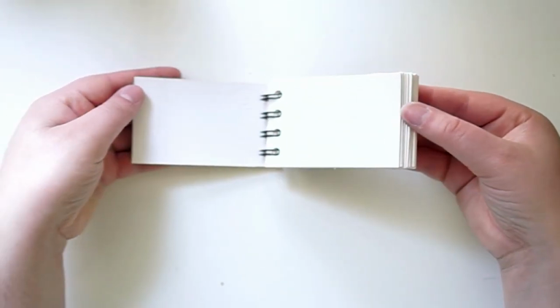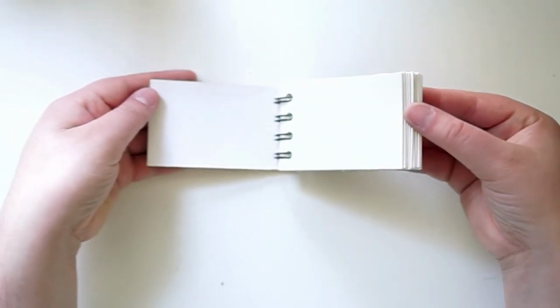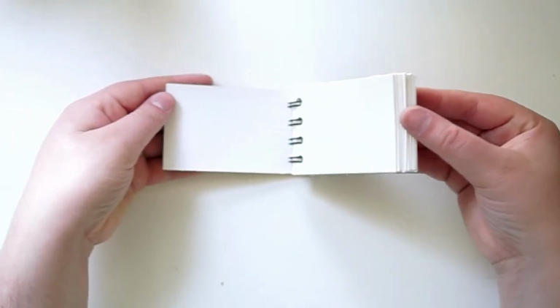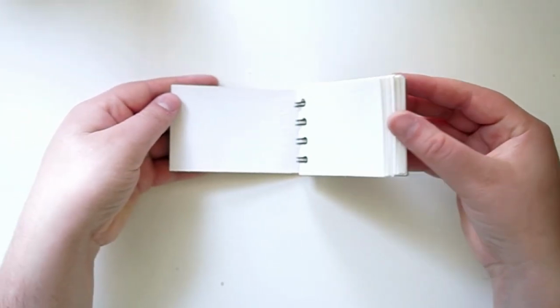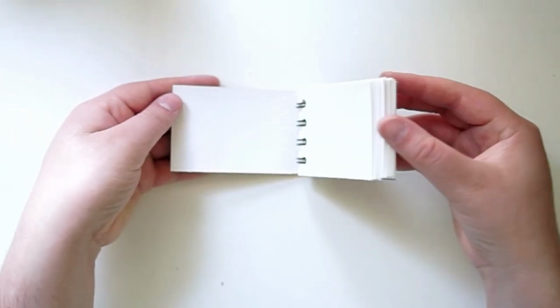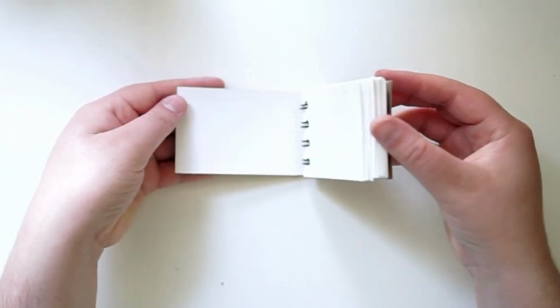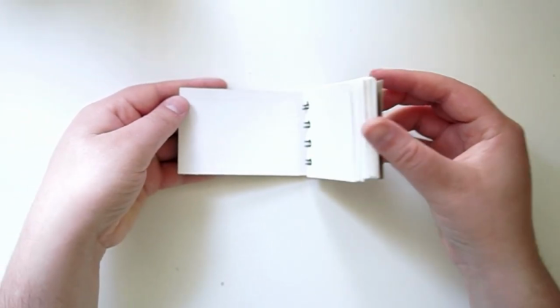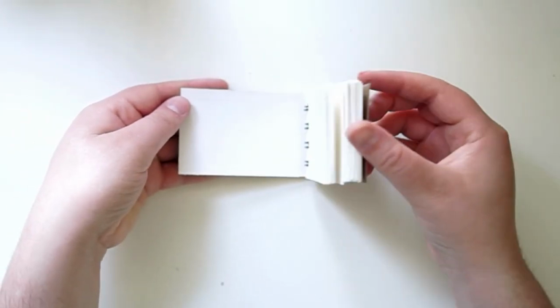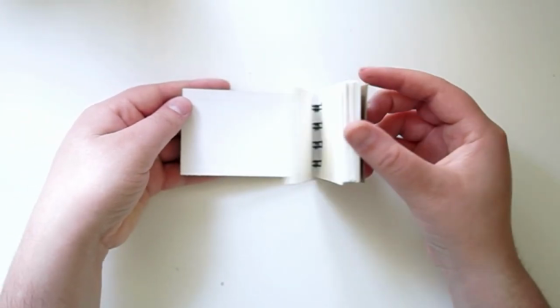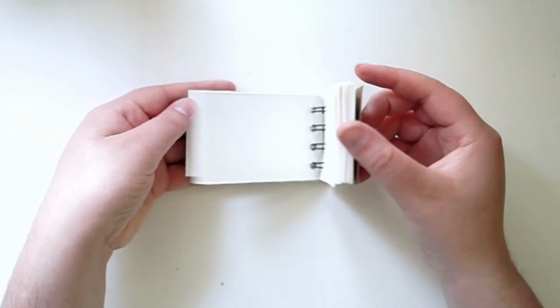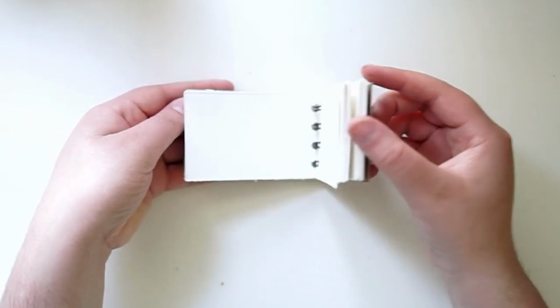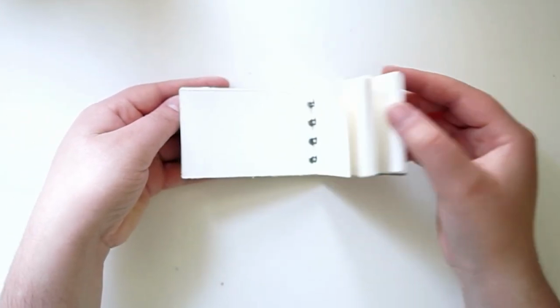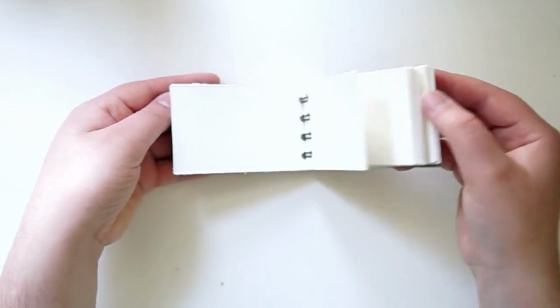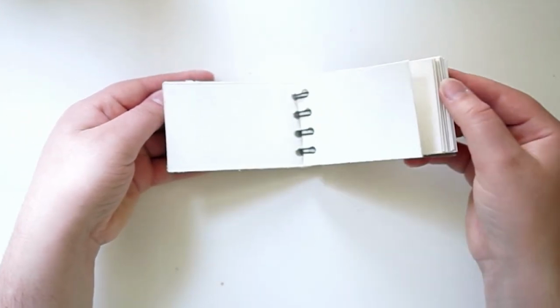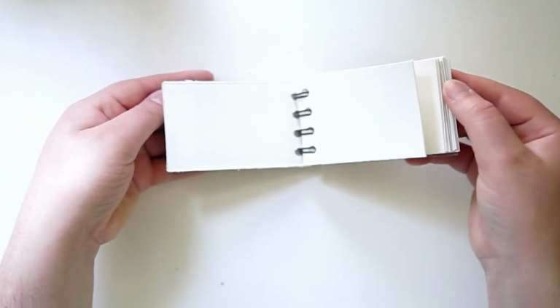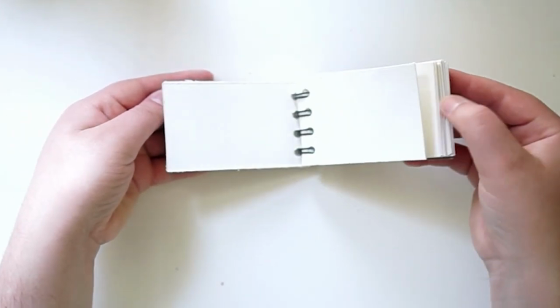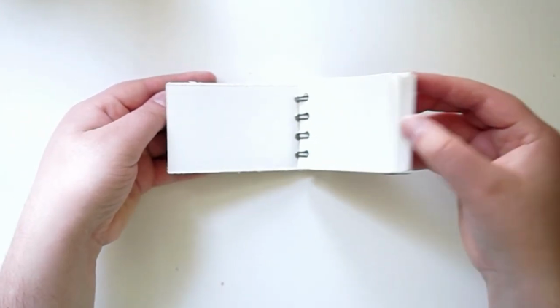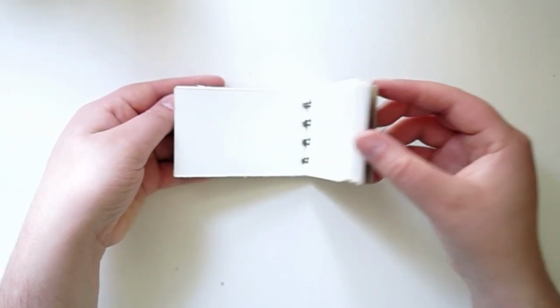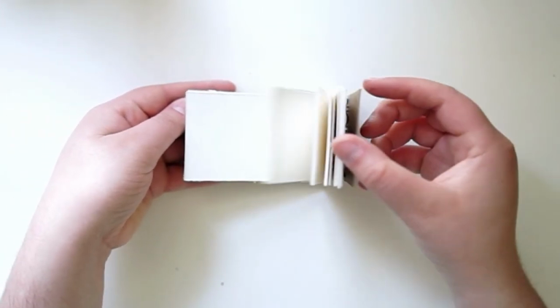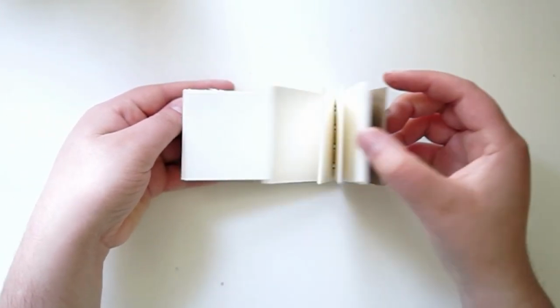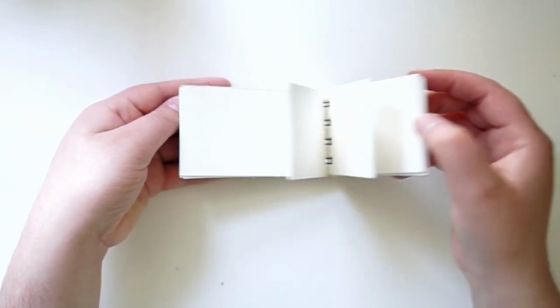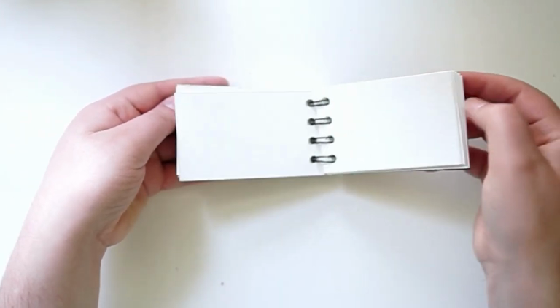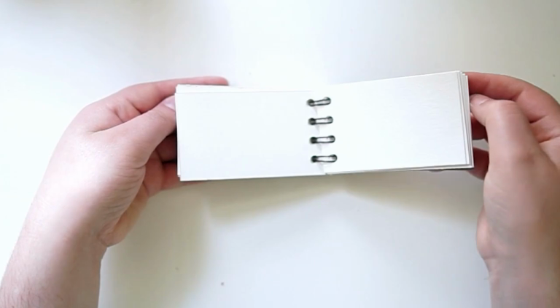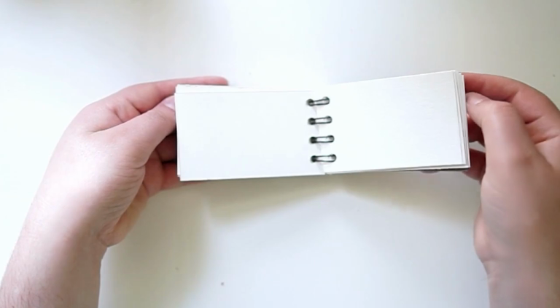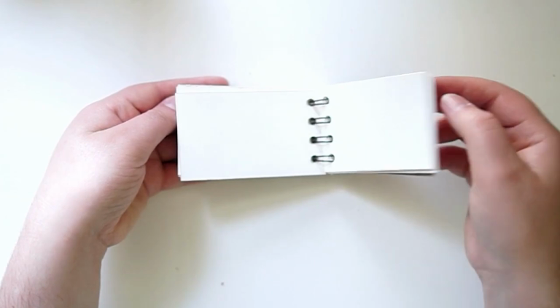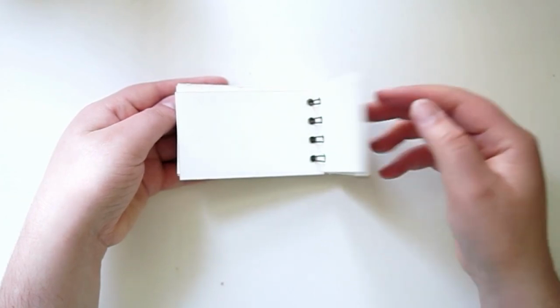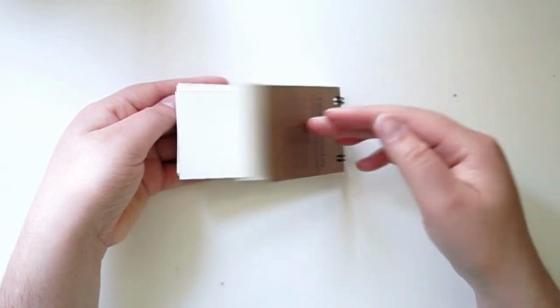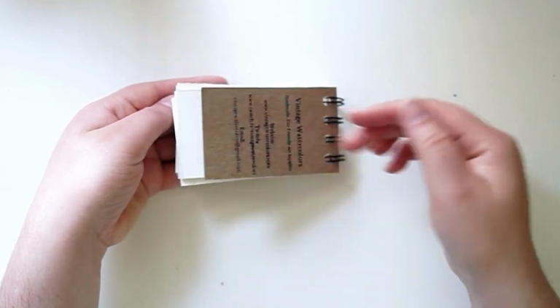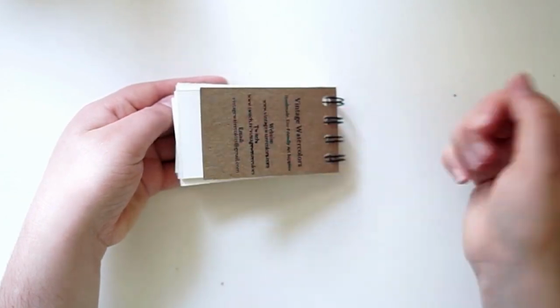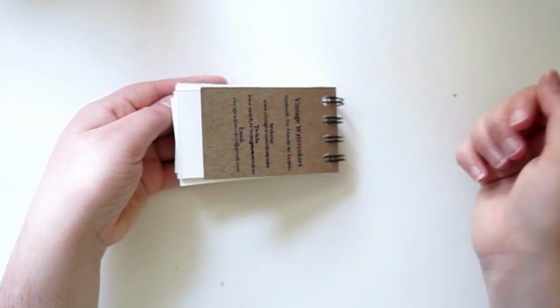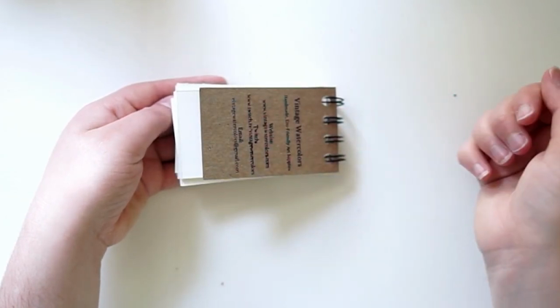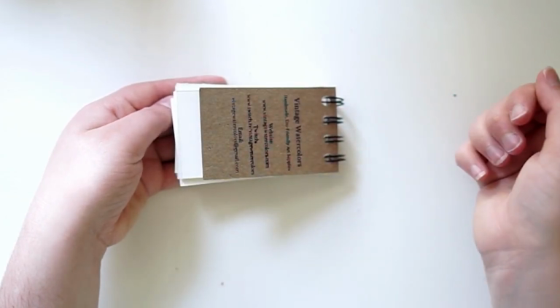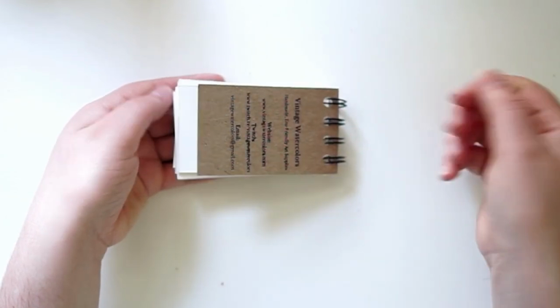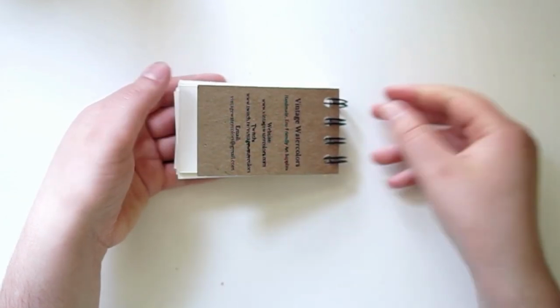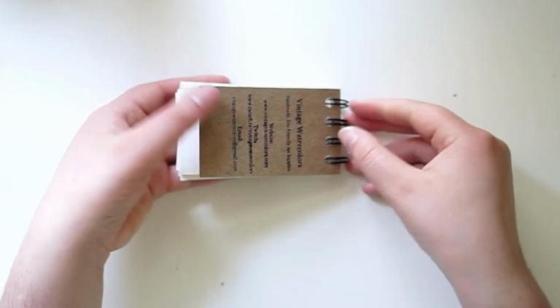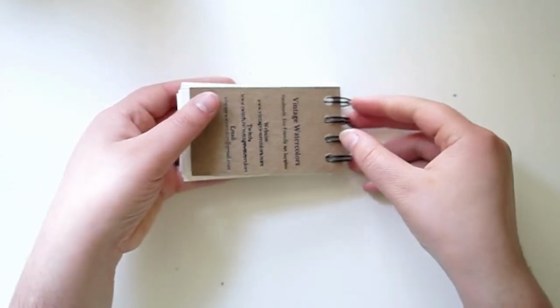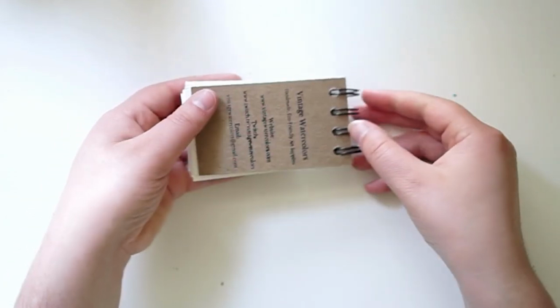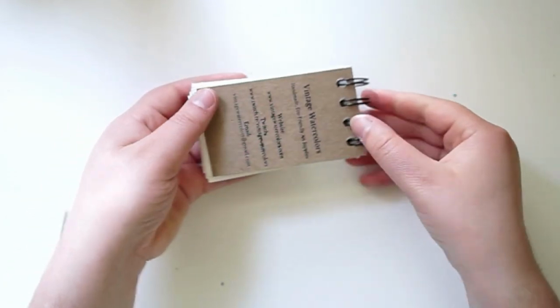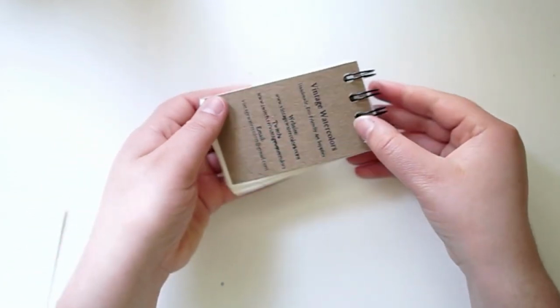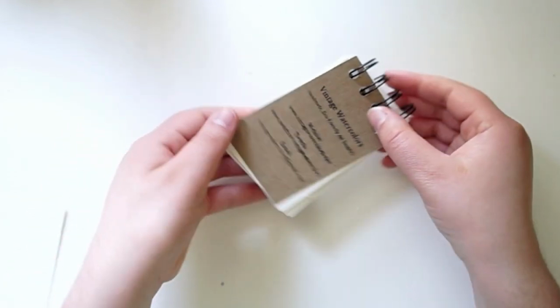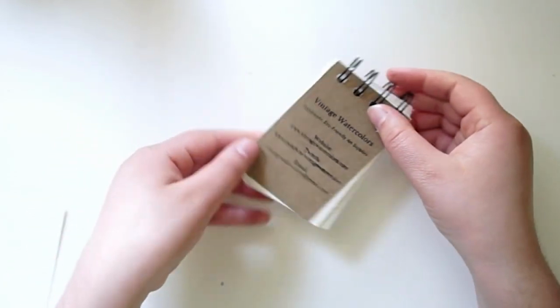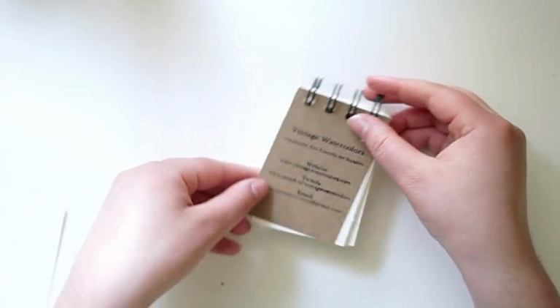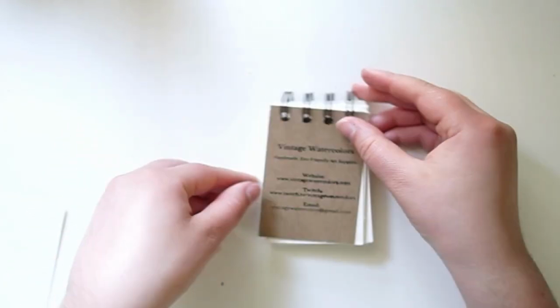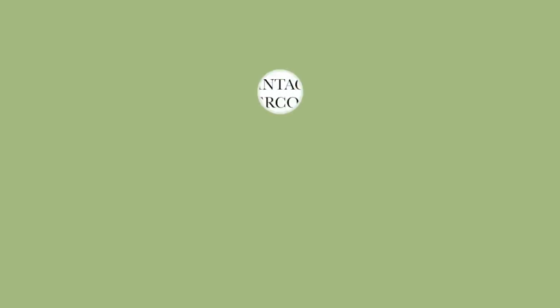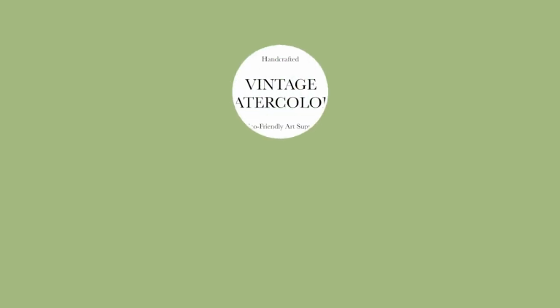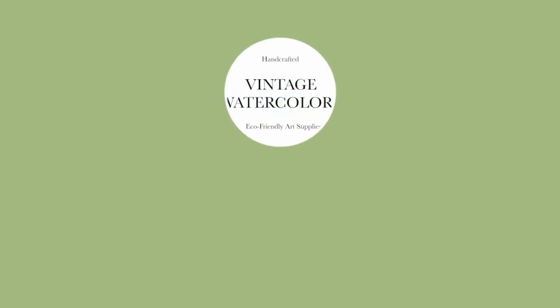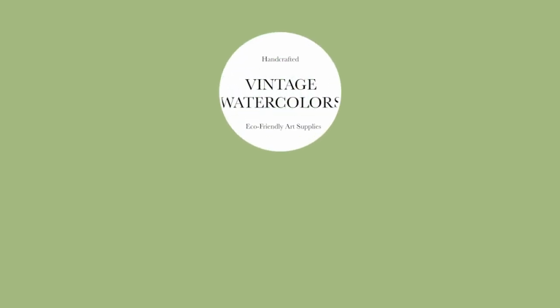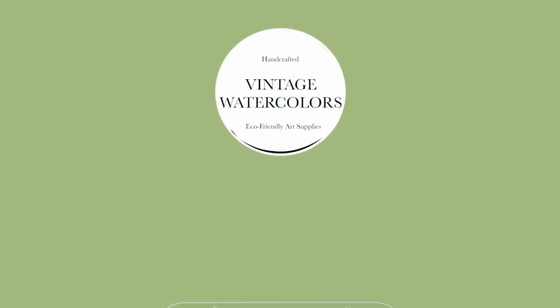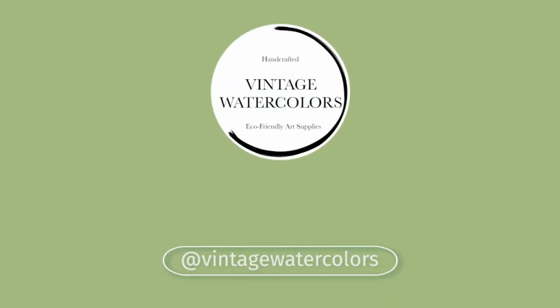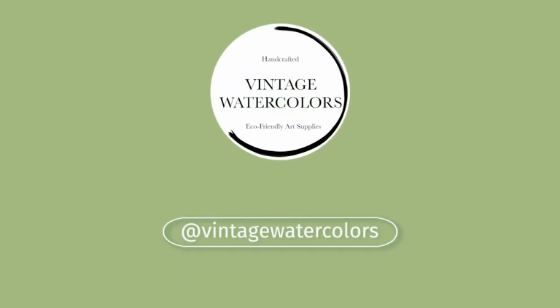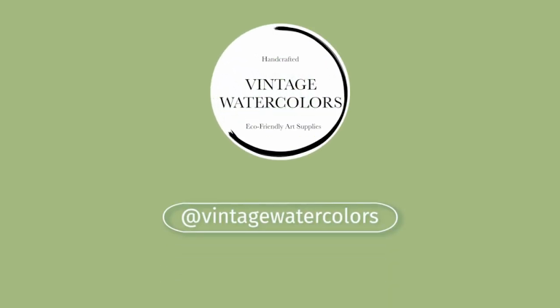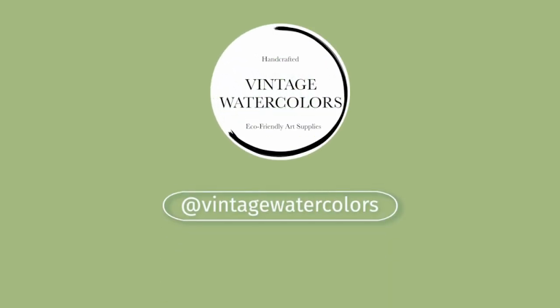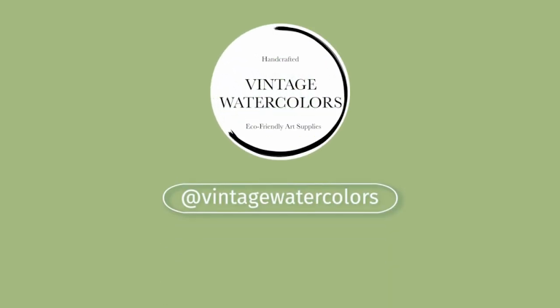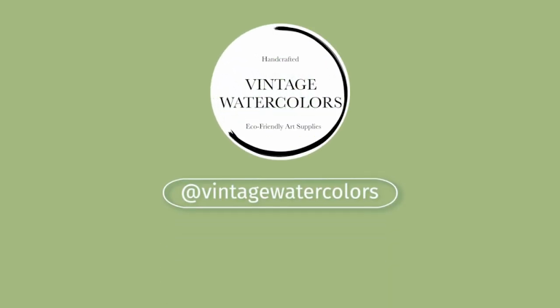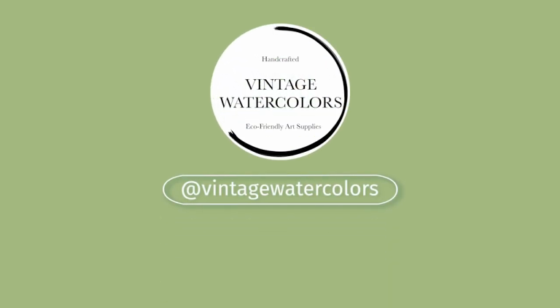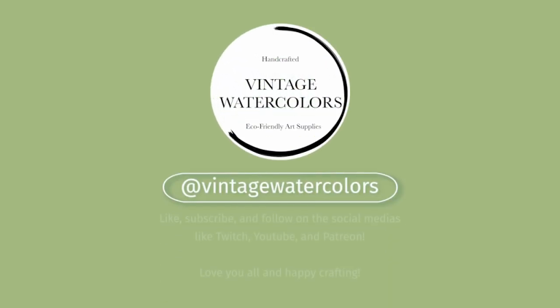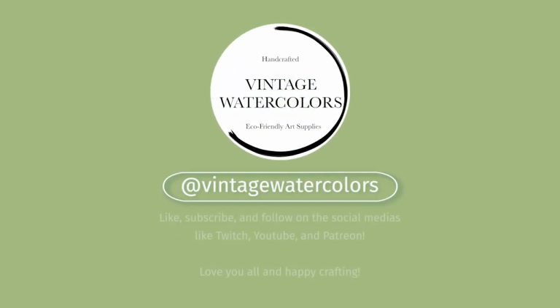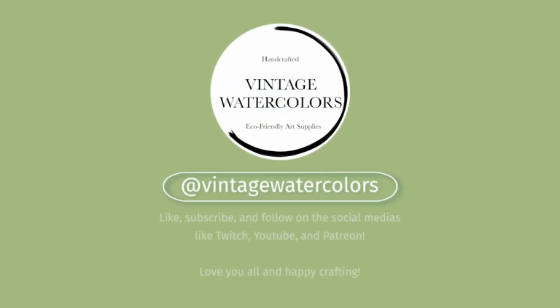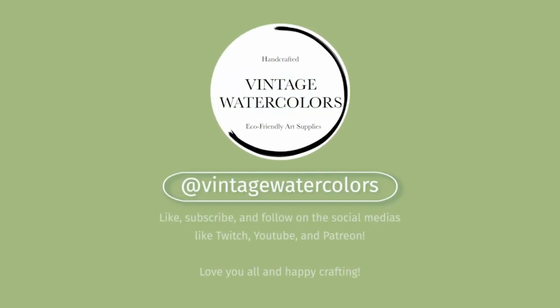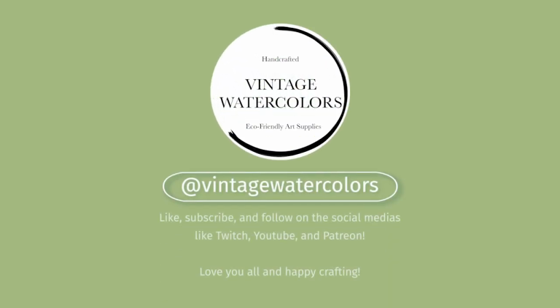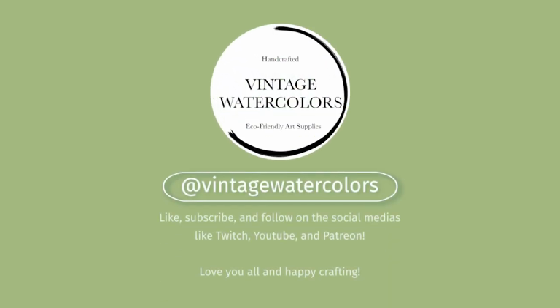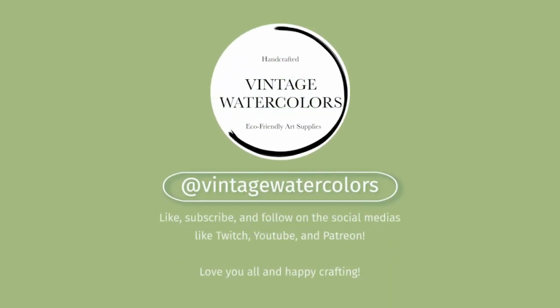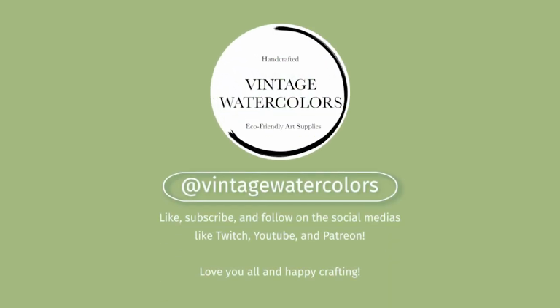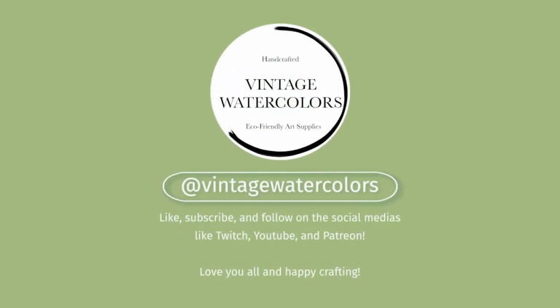Please like, follow, subscribe, and sell your soul. Let me know what kind of other crafting you guys would like to see behind the scenes in my shop. Thank you and happy crafting!